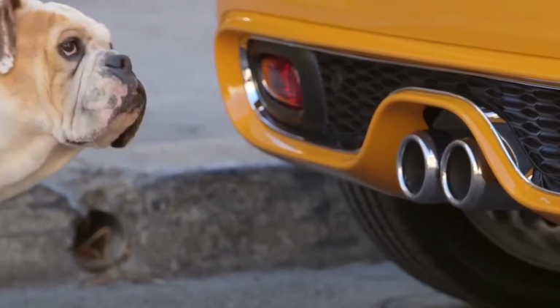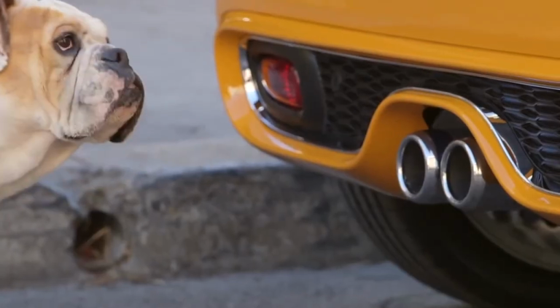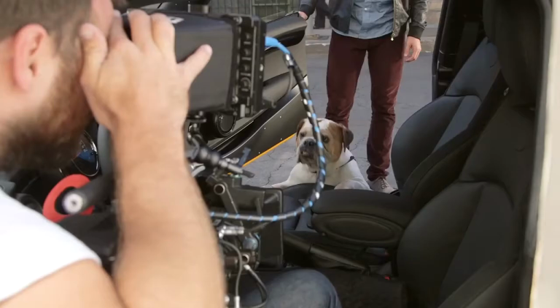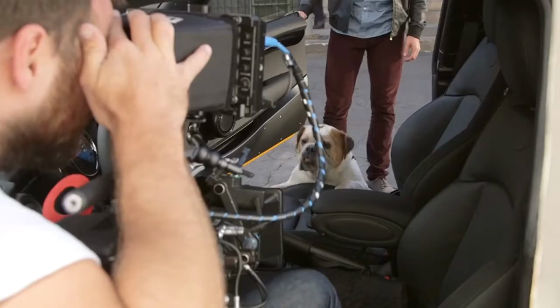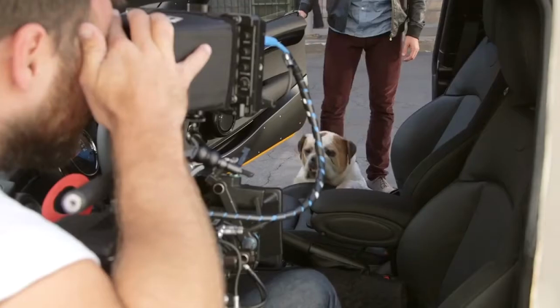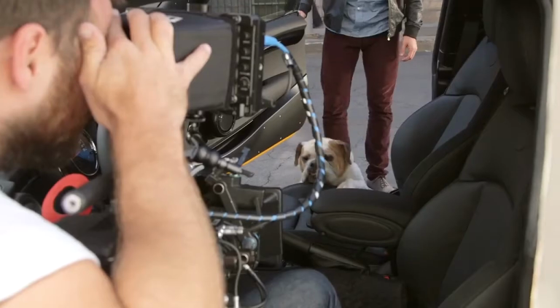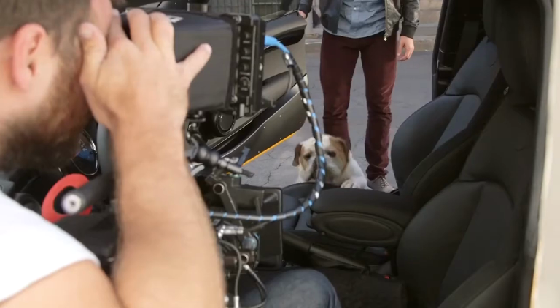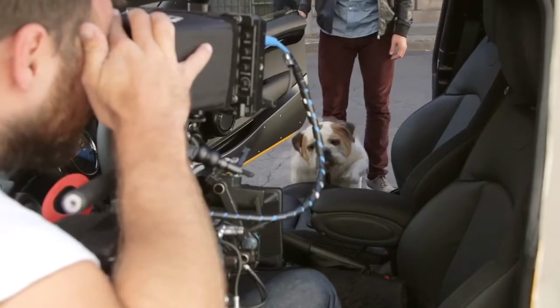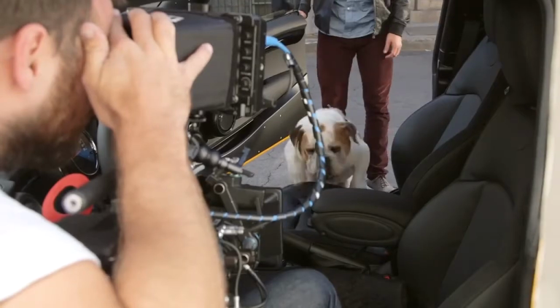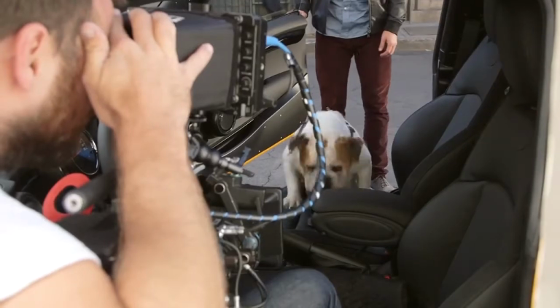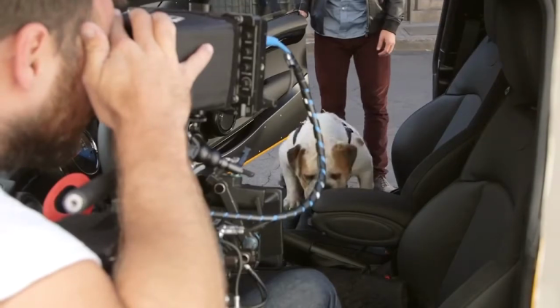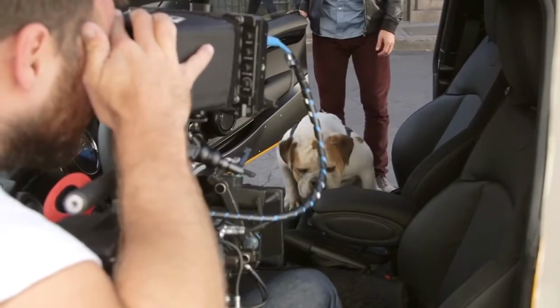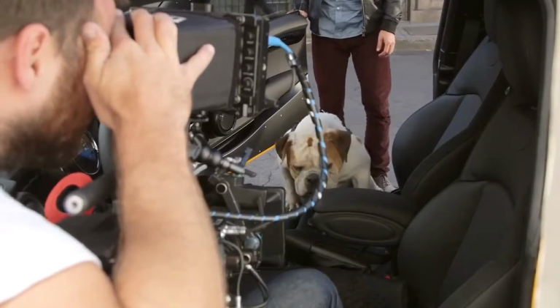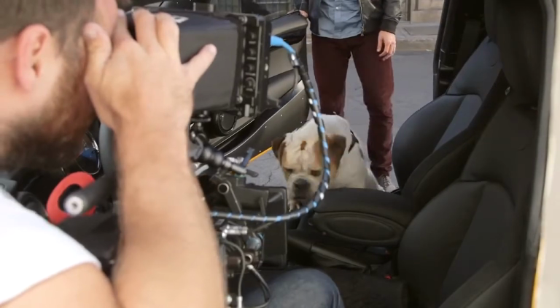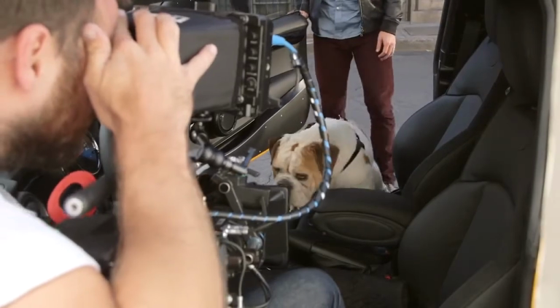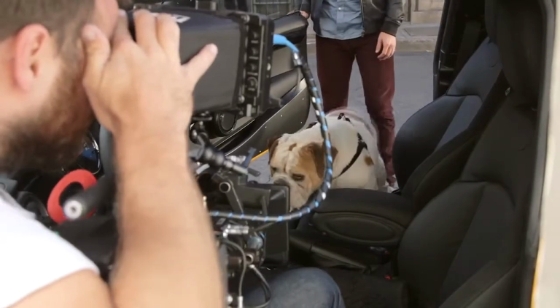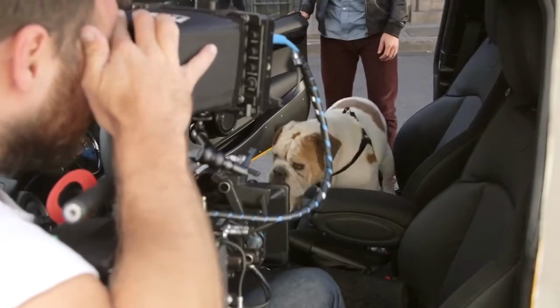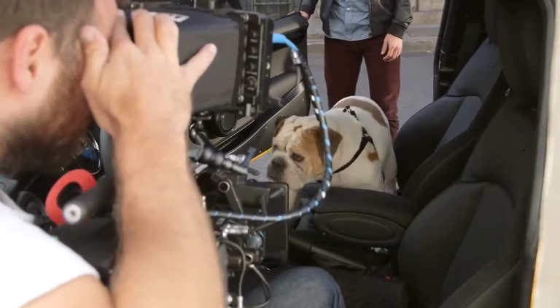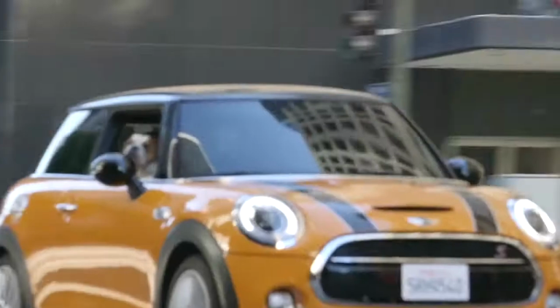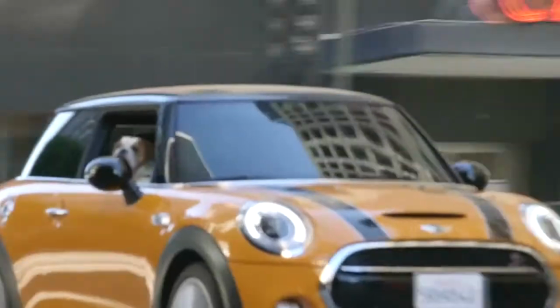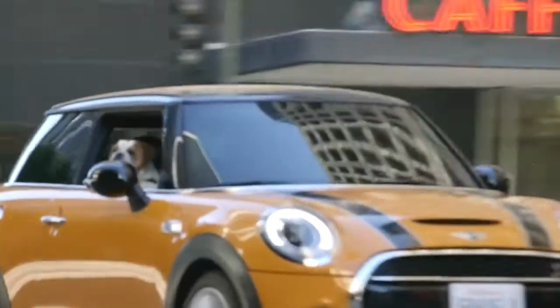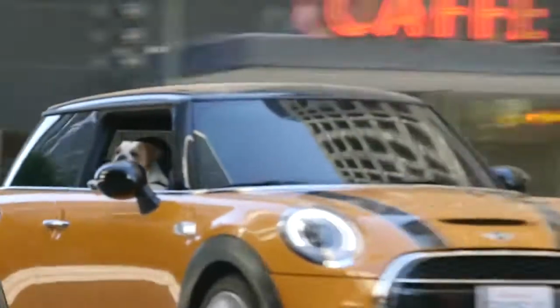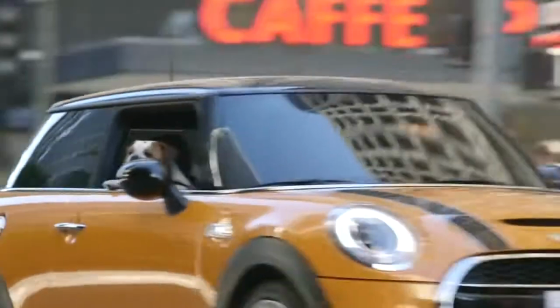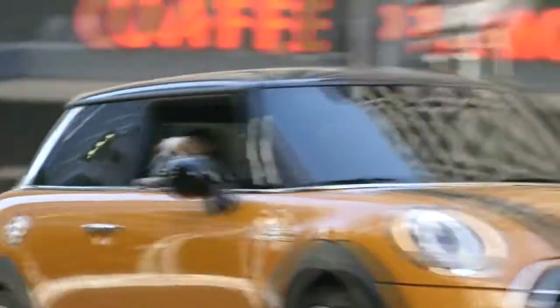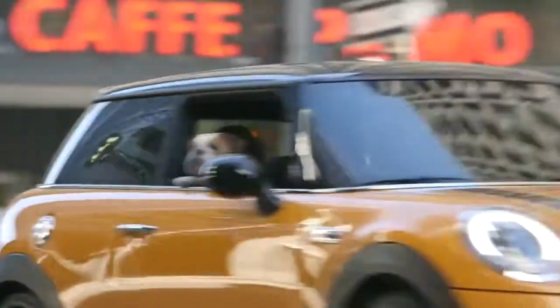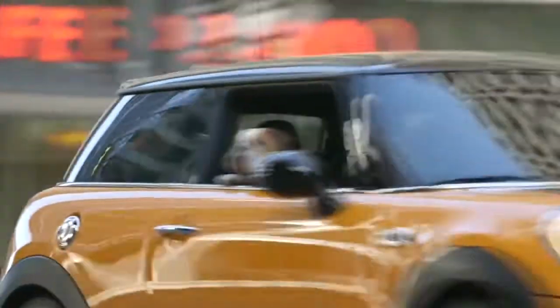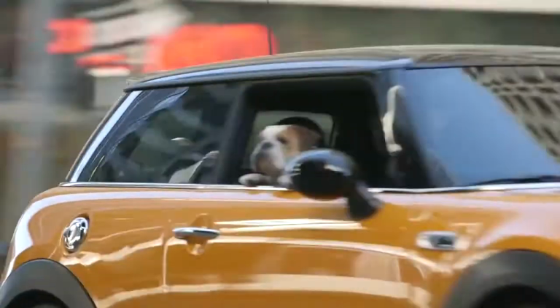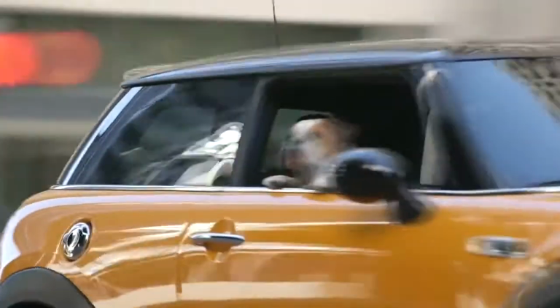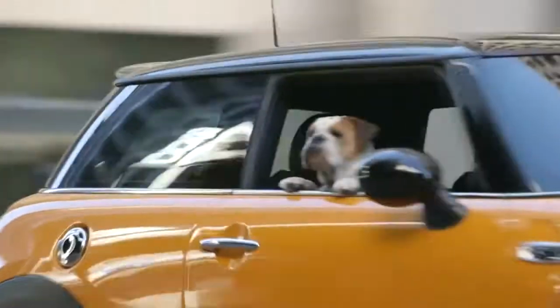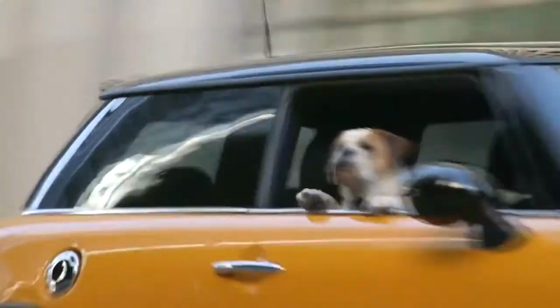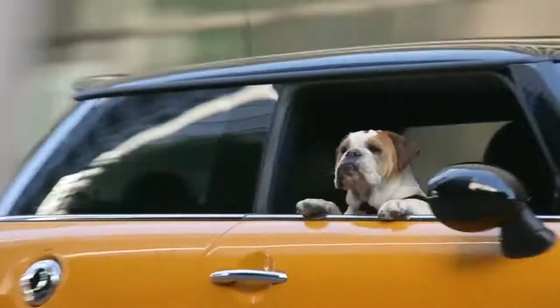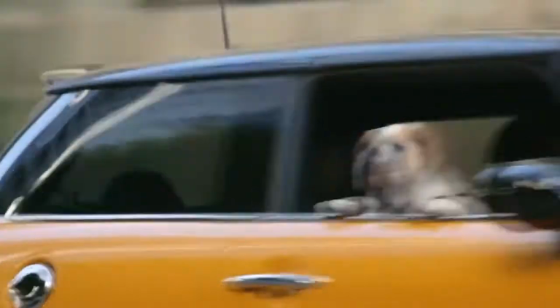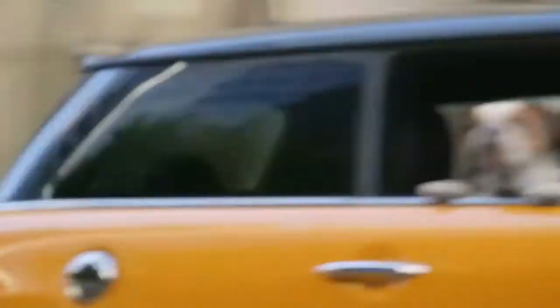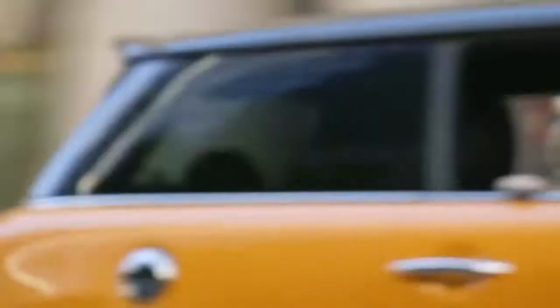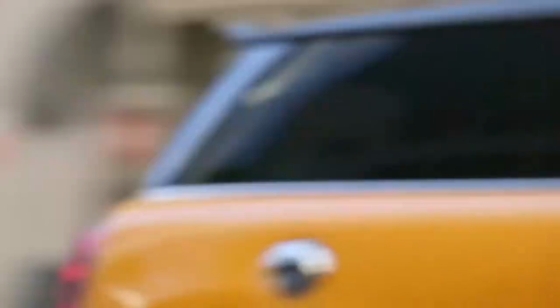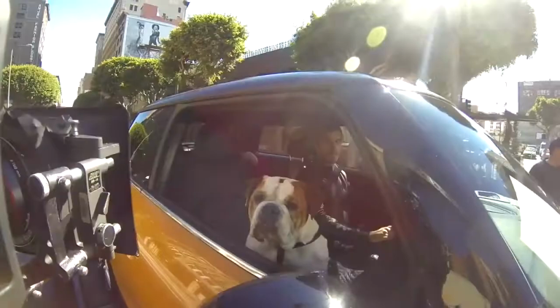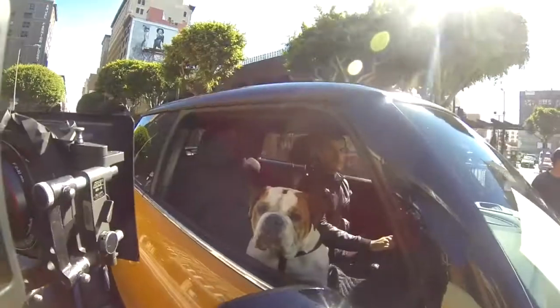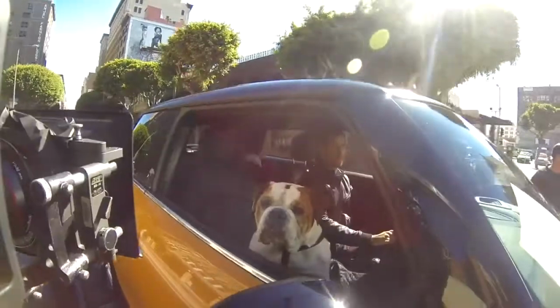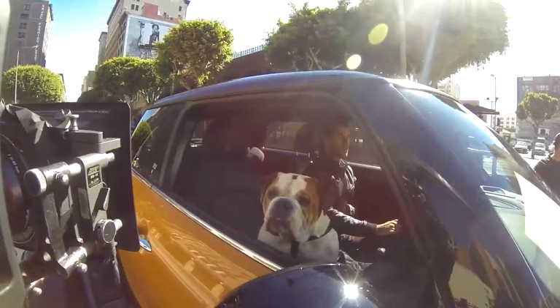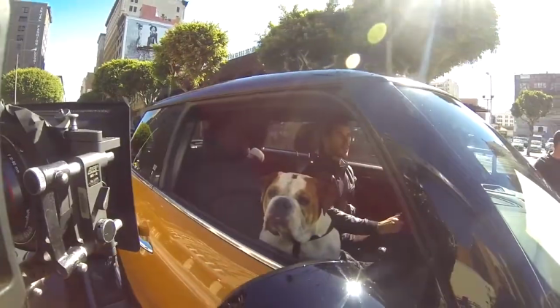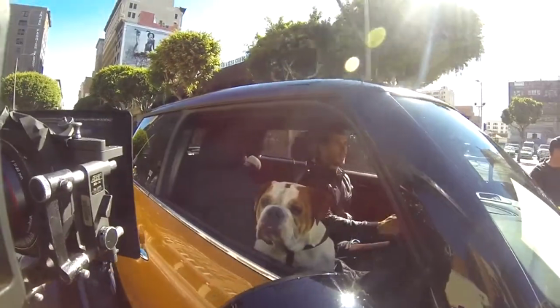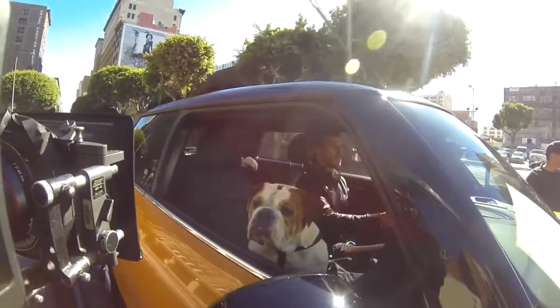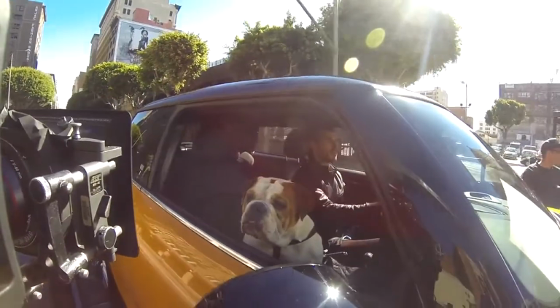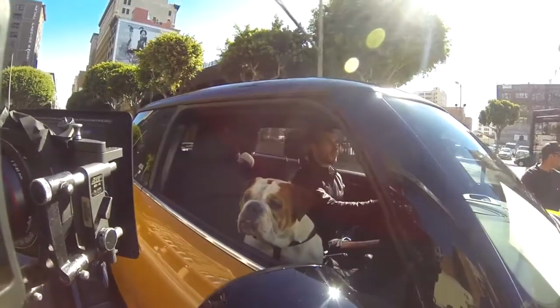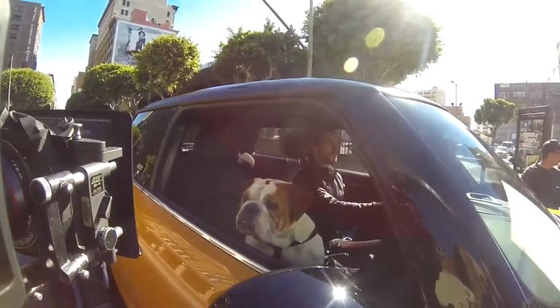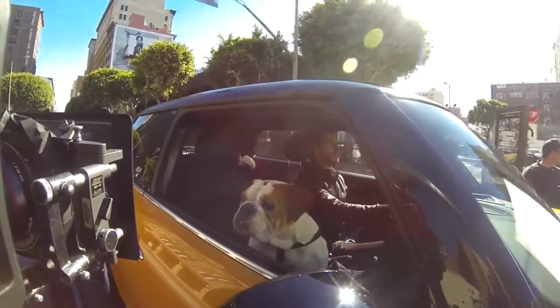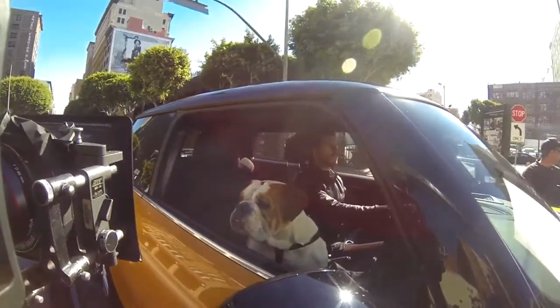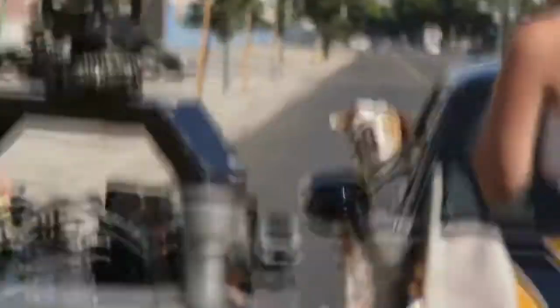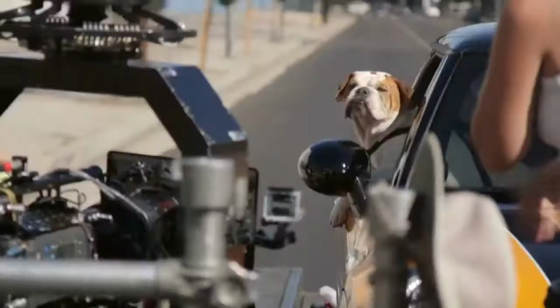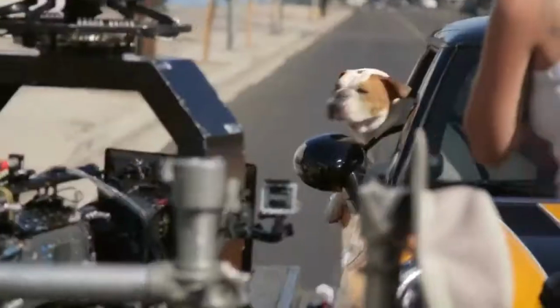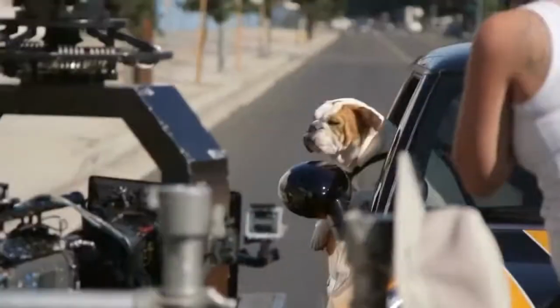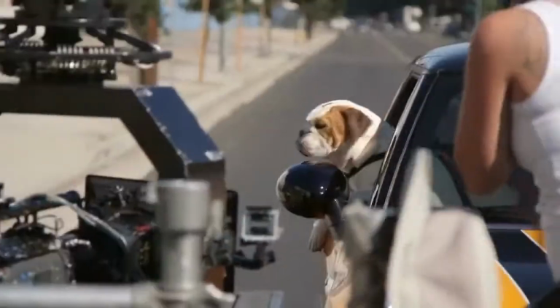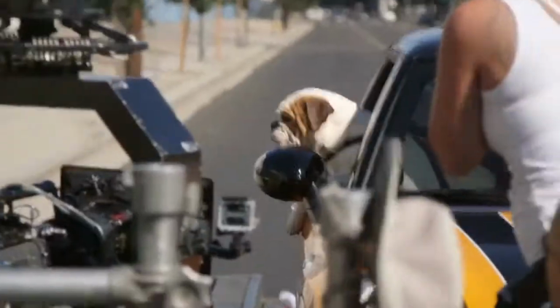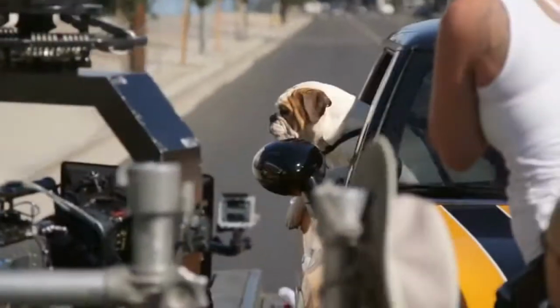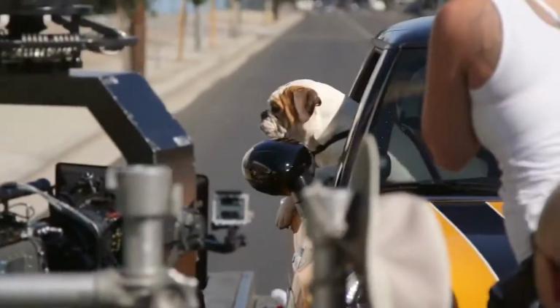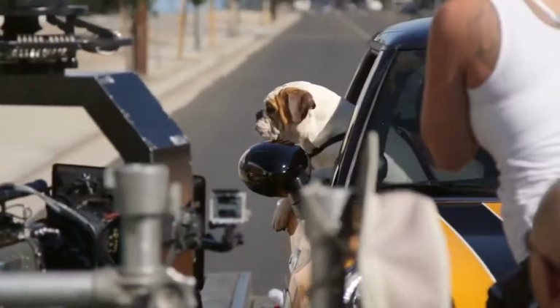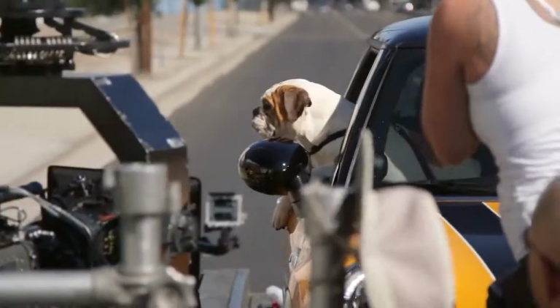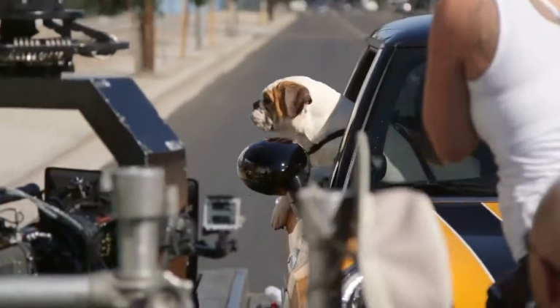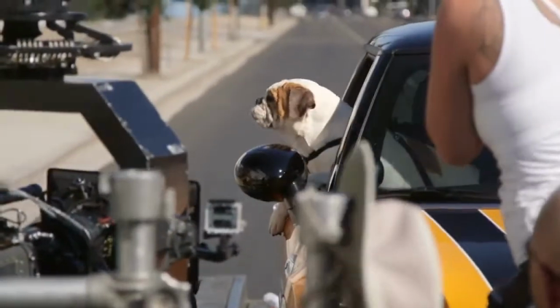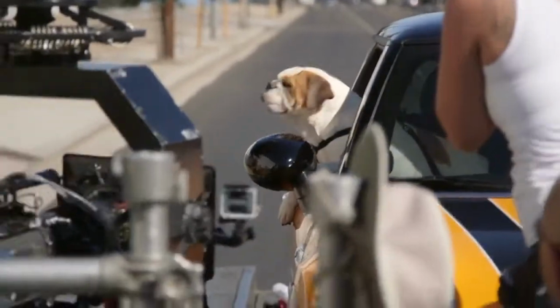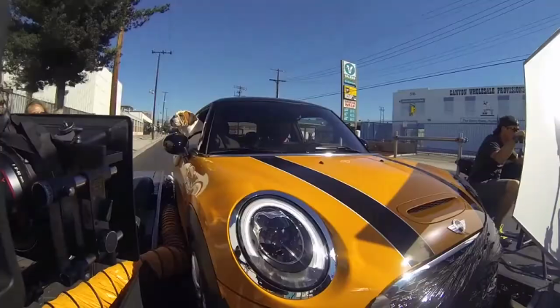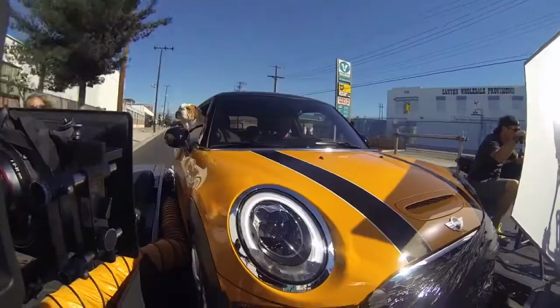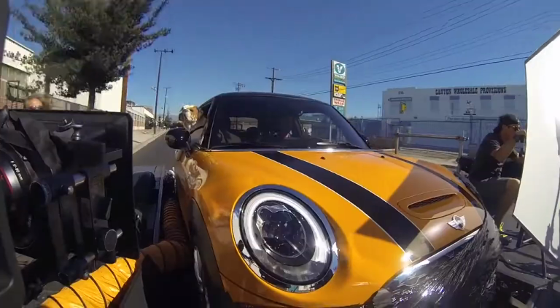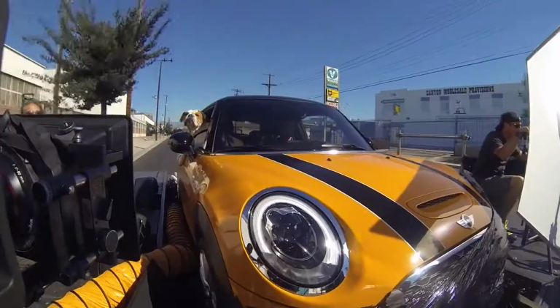He's a little reluctant but then he realizes that as he's driving it's a cool car, and he ends up sticking his head out the window, of course loving it.